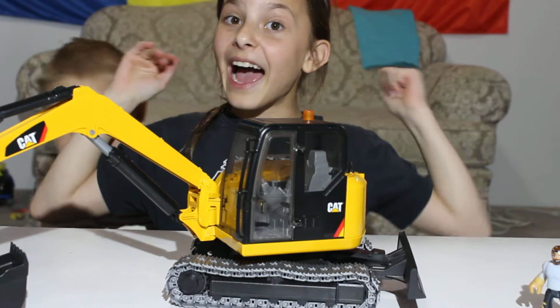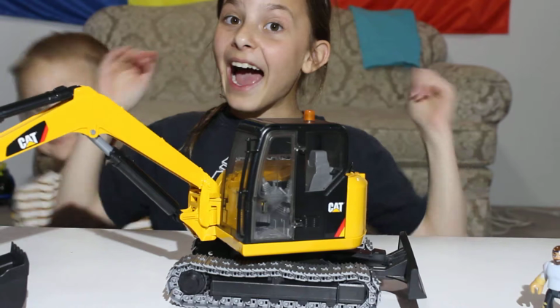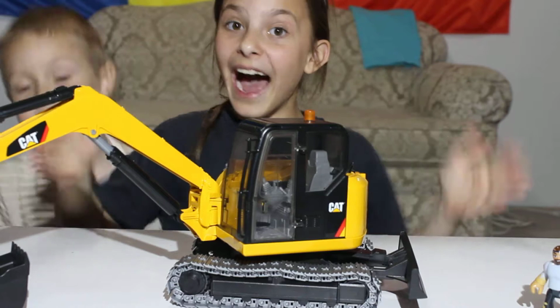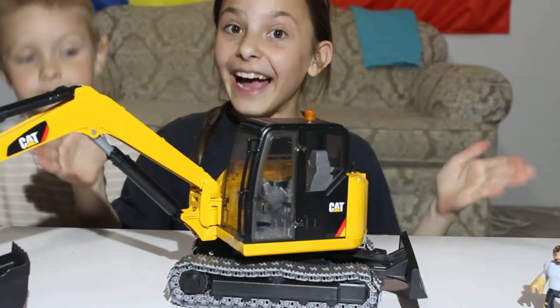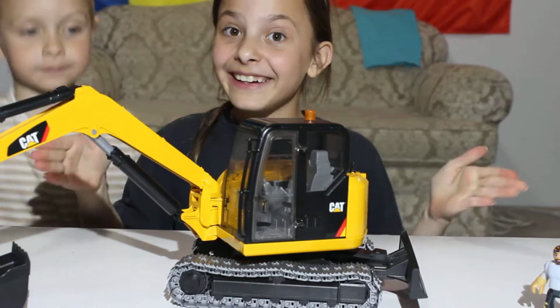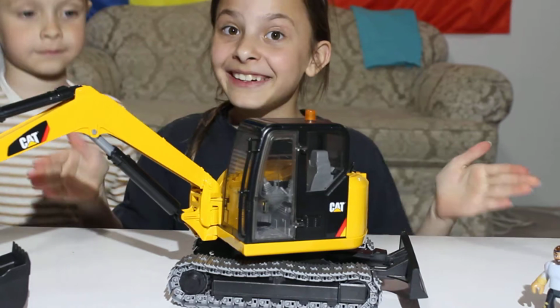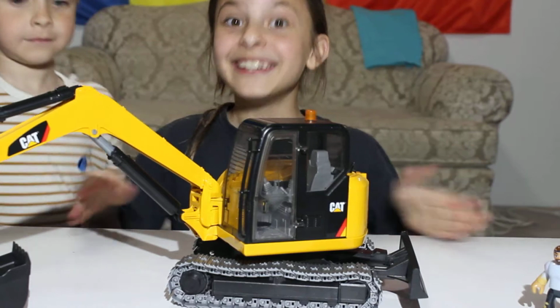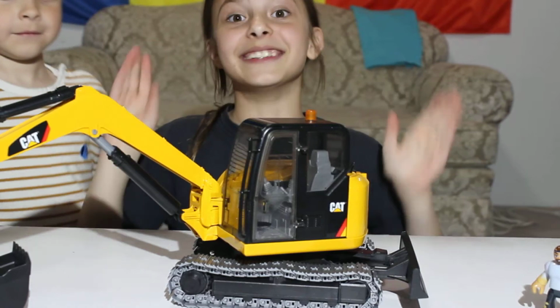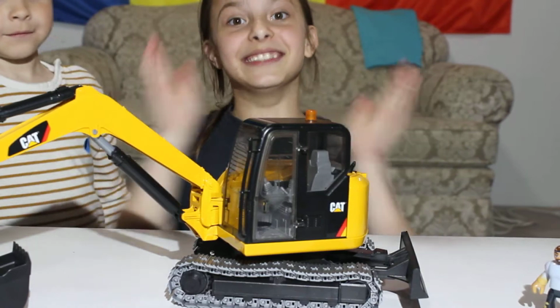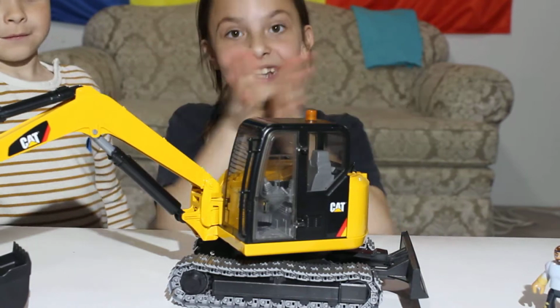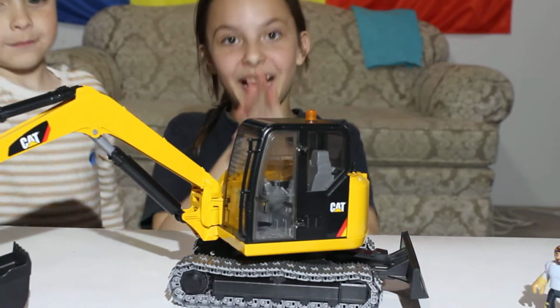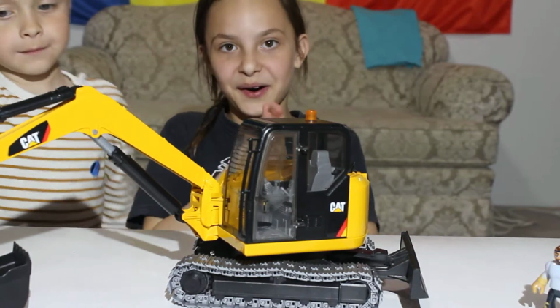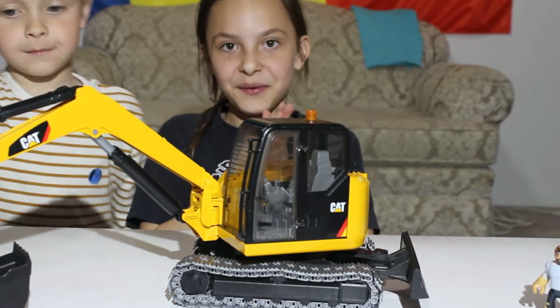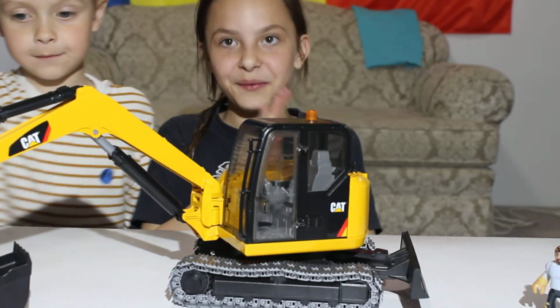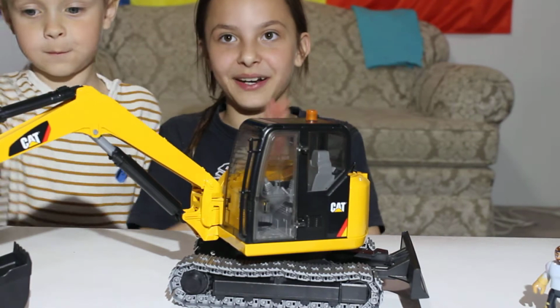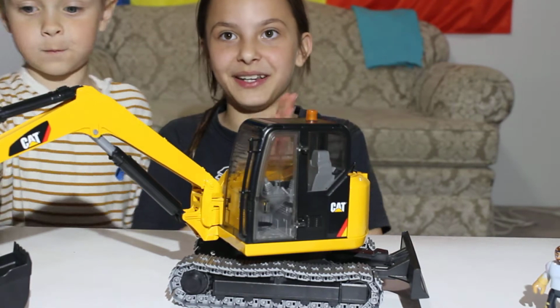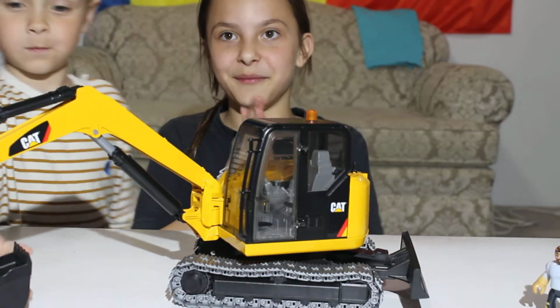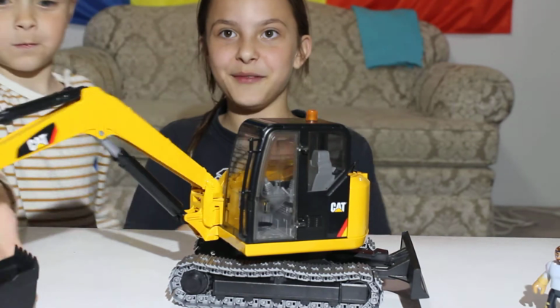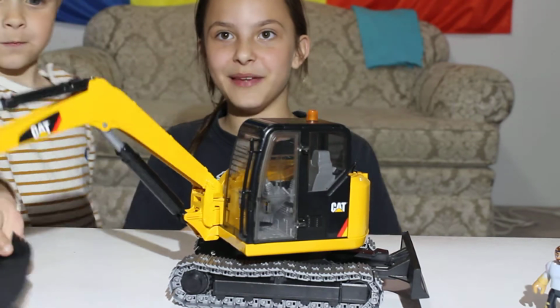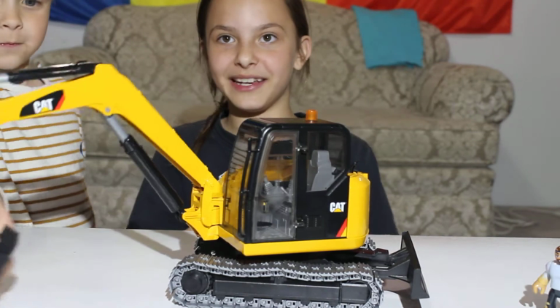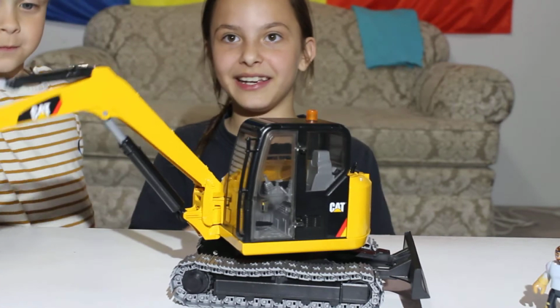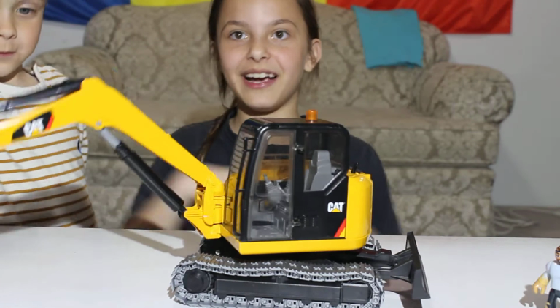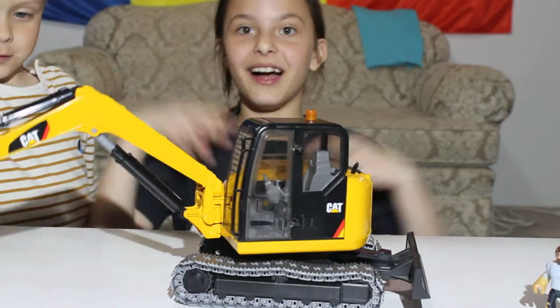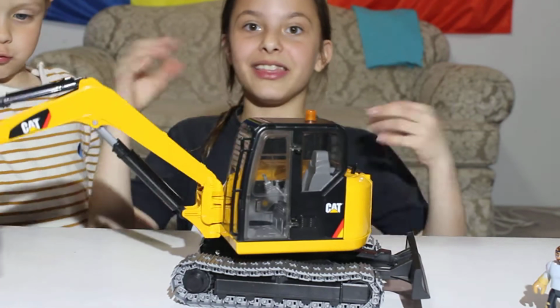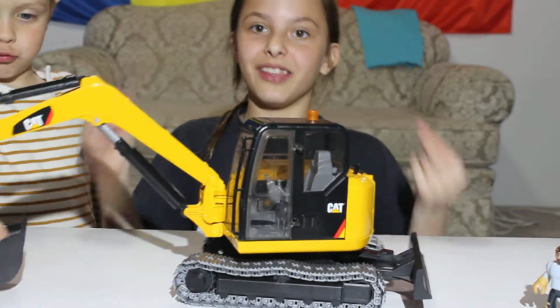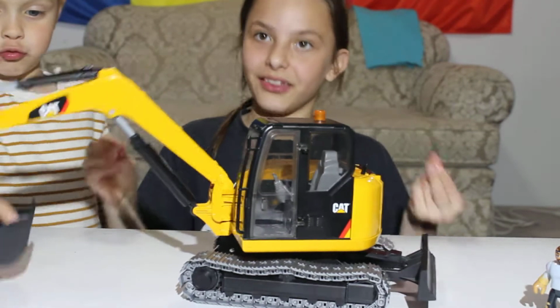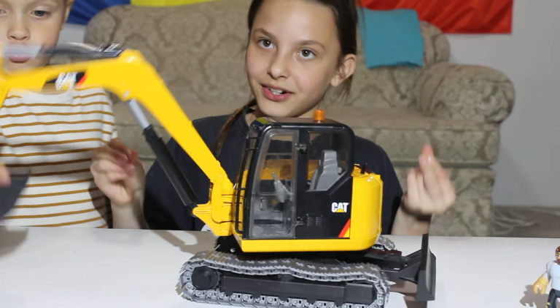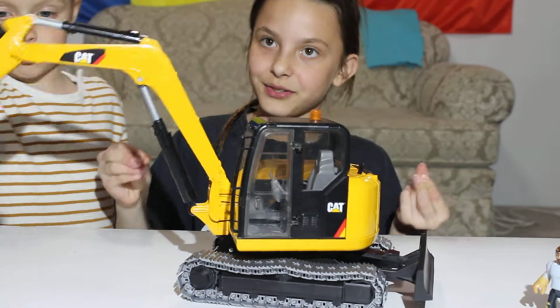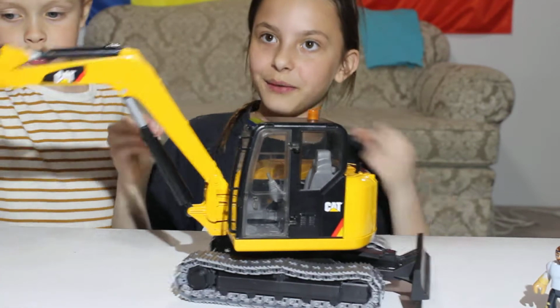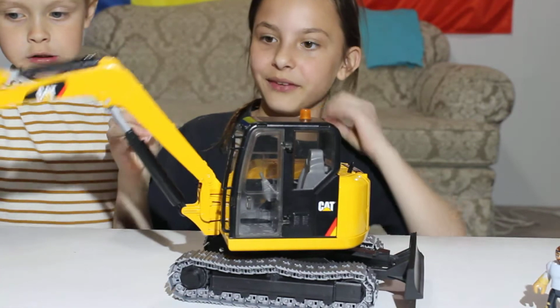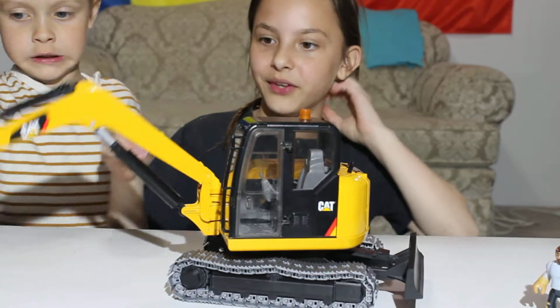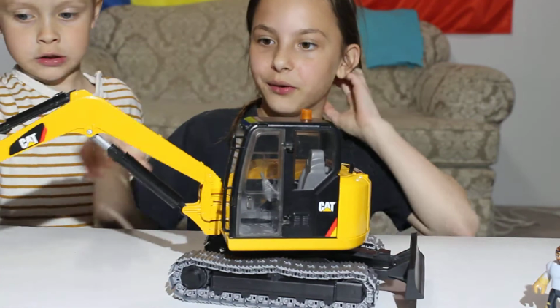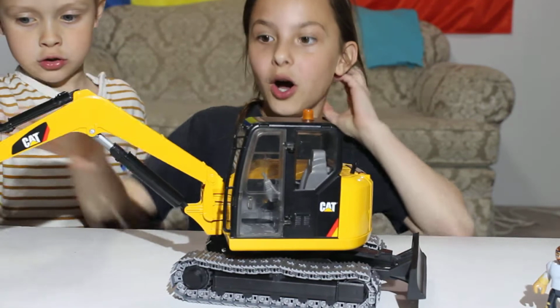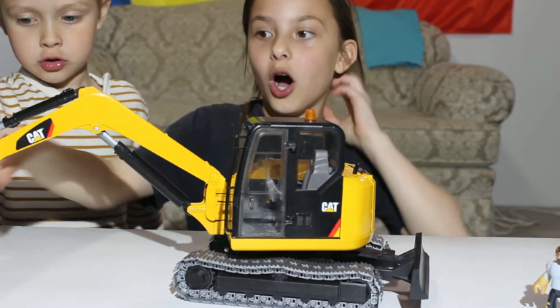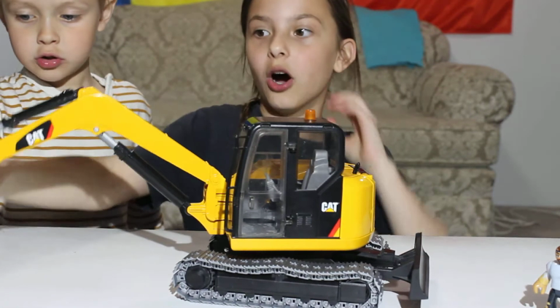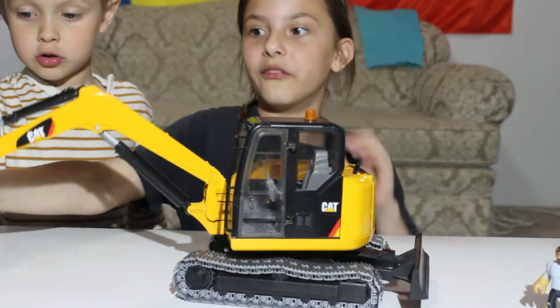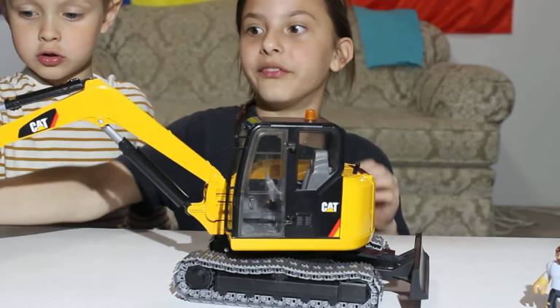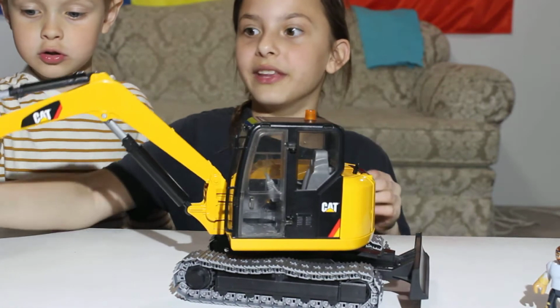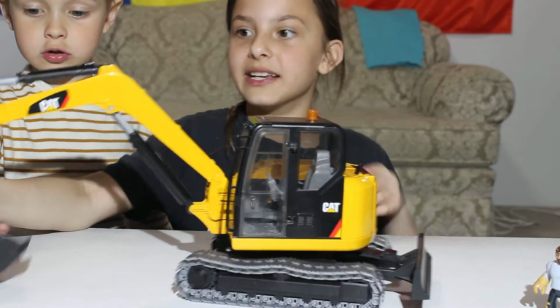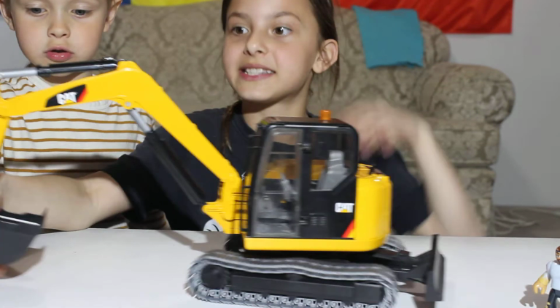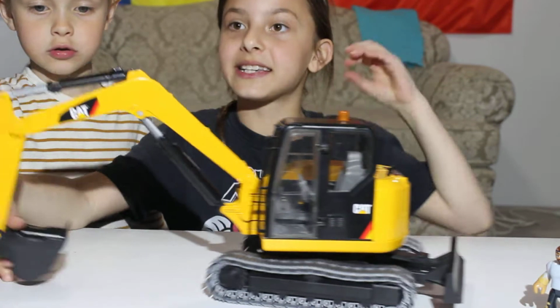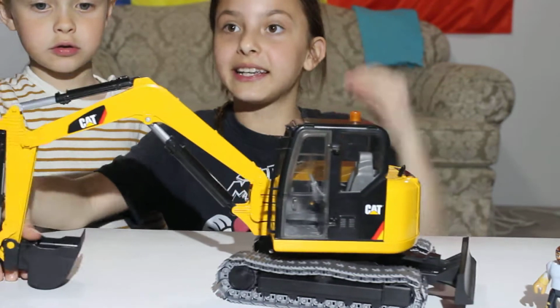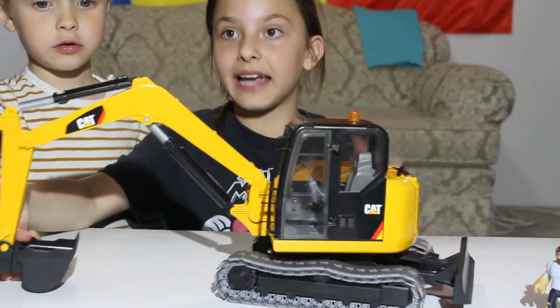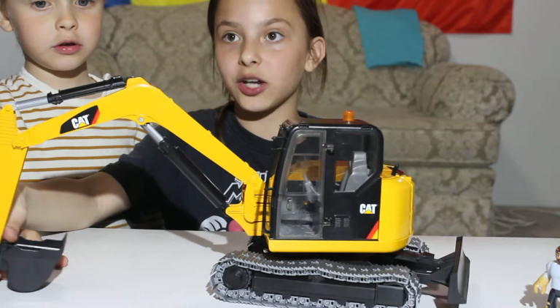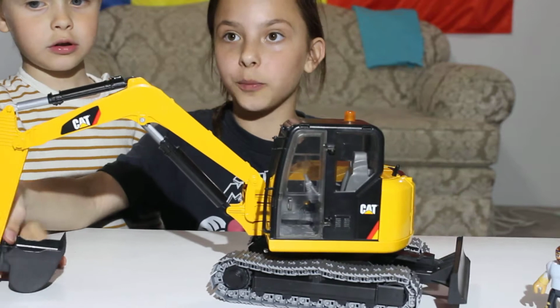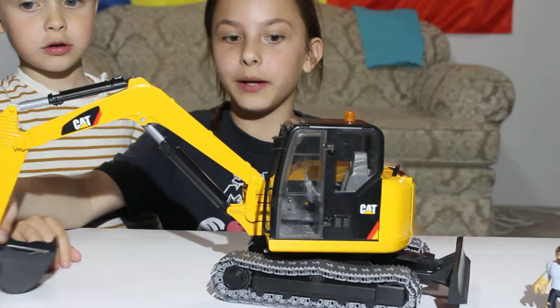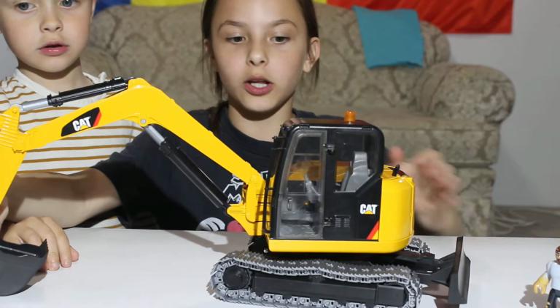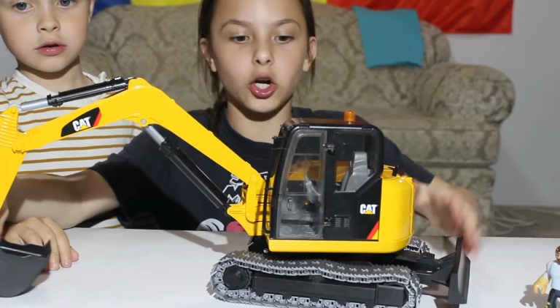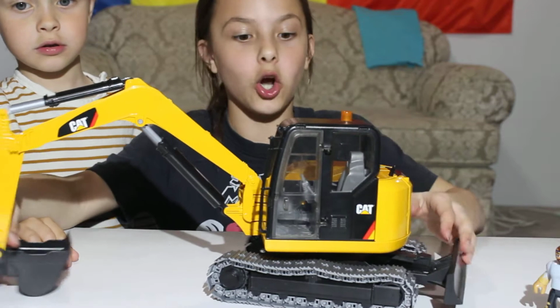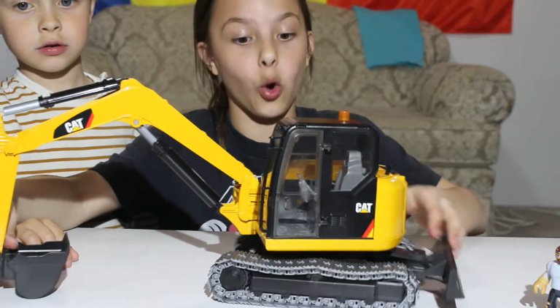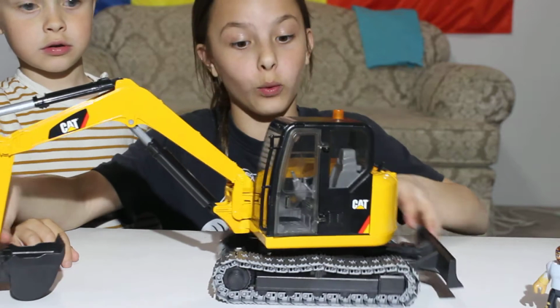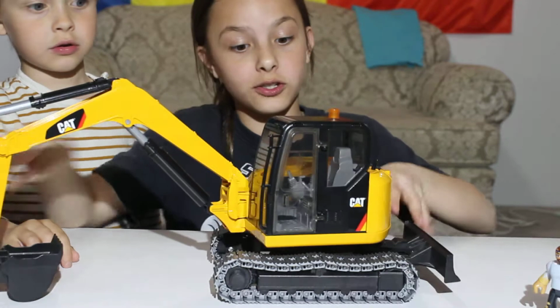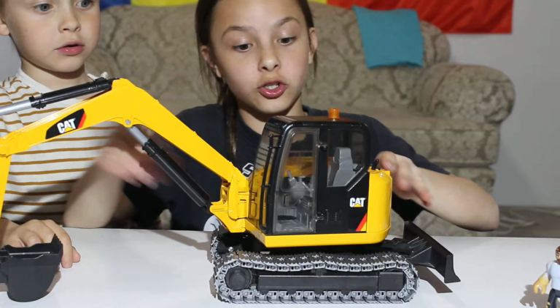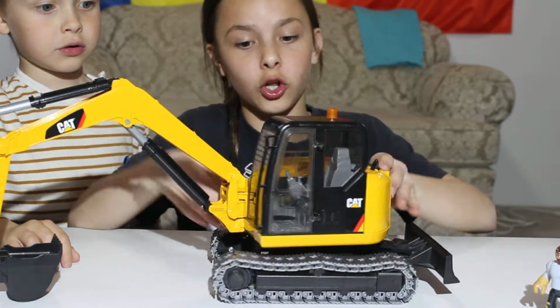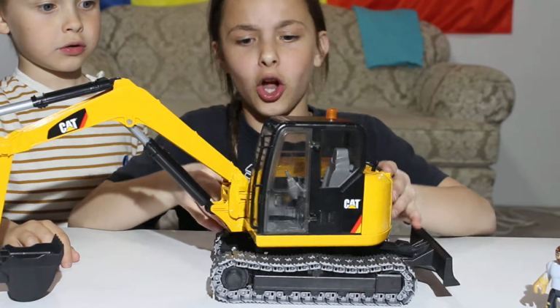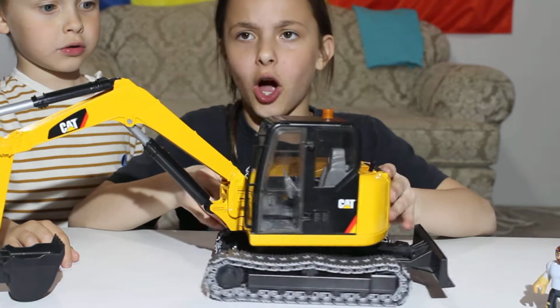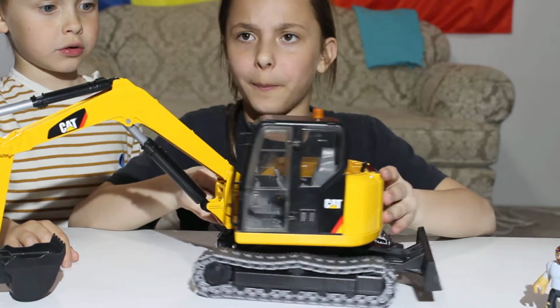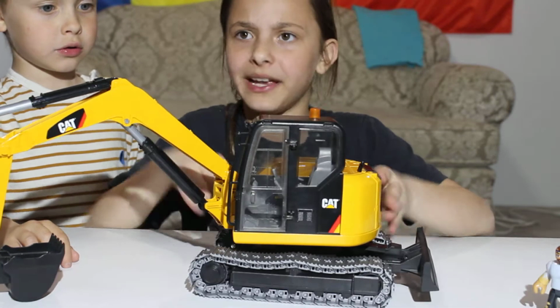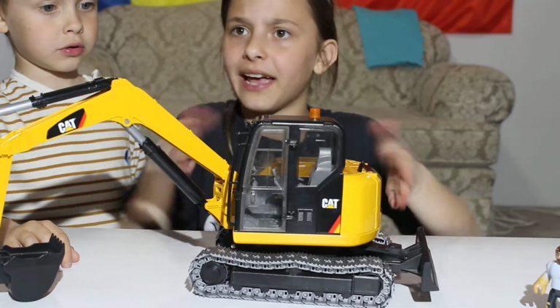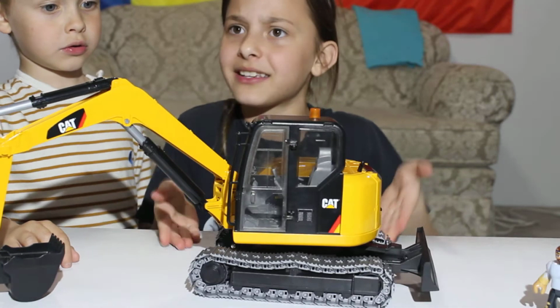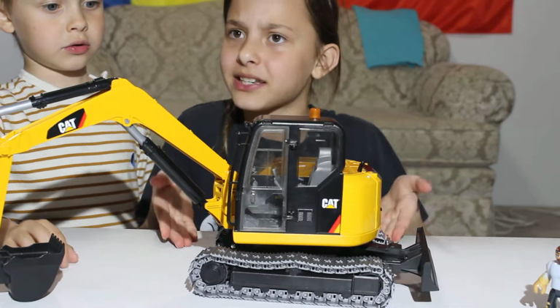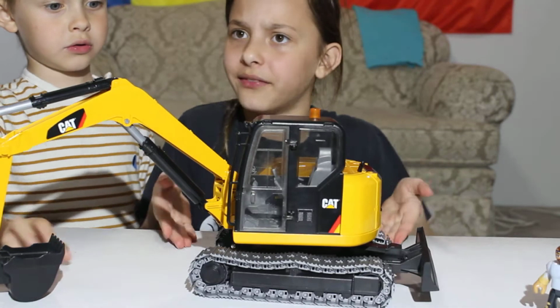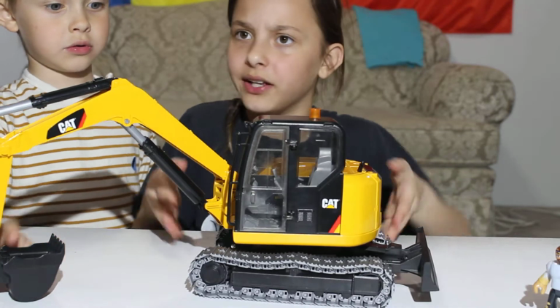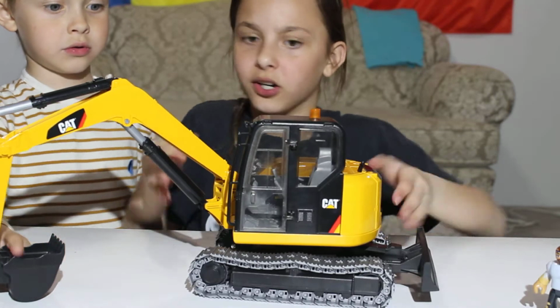Hi! Now we're going to be making another toy review of this Caterpillar Original Copy Excavator.